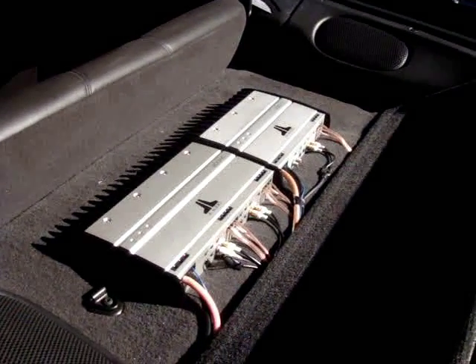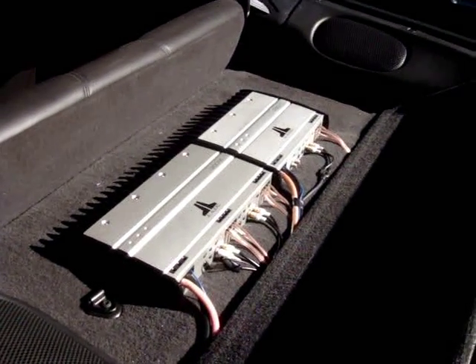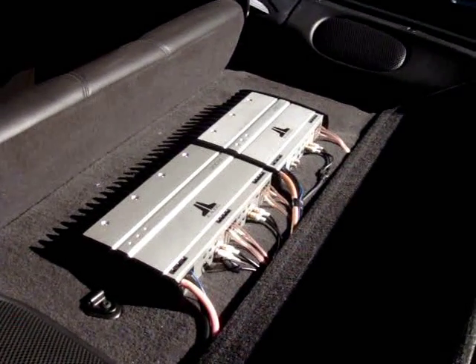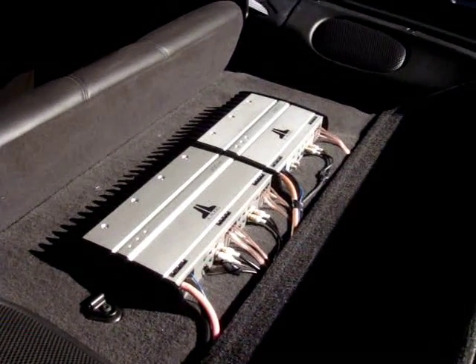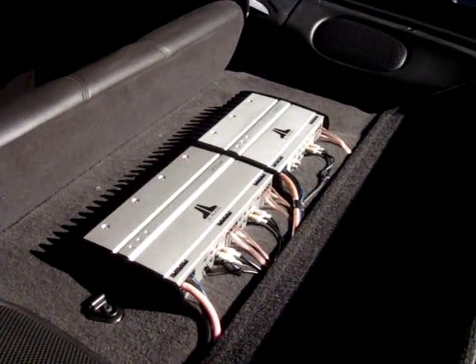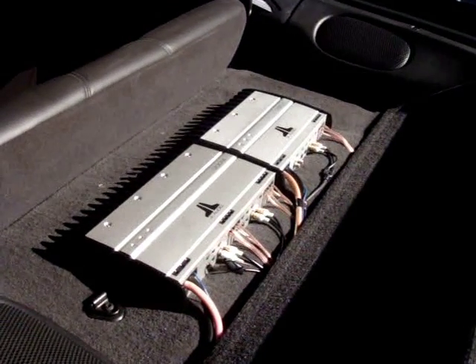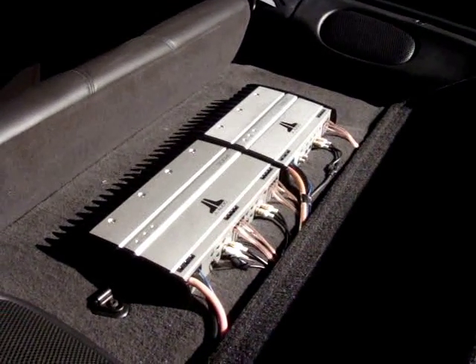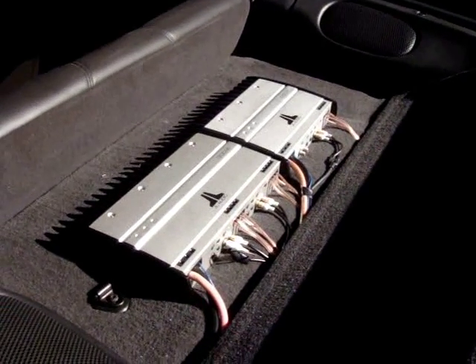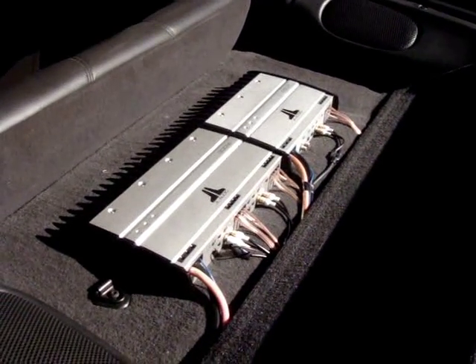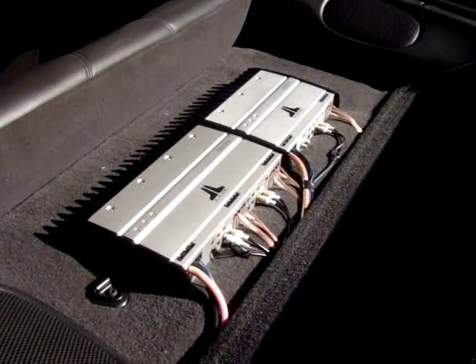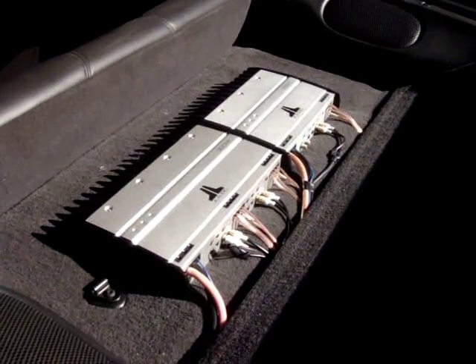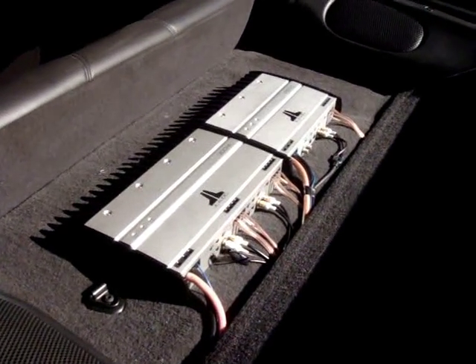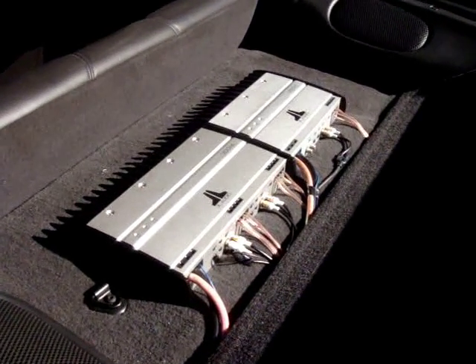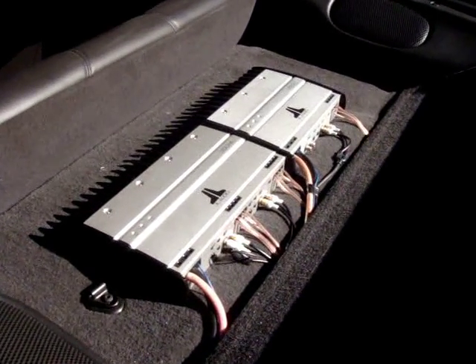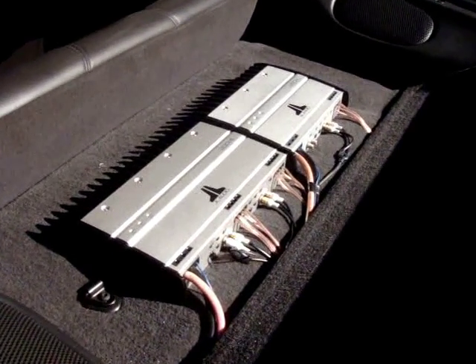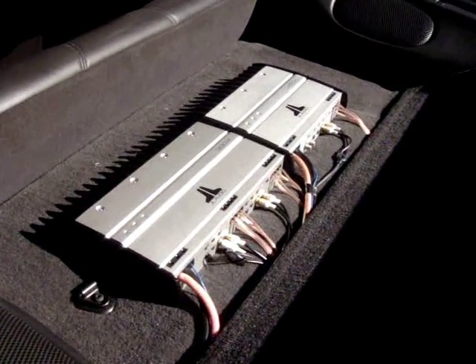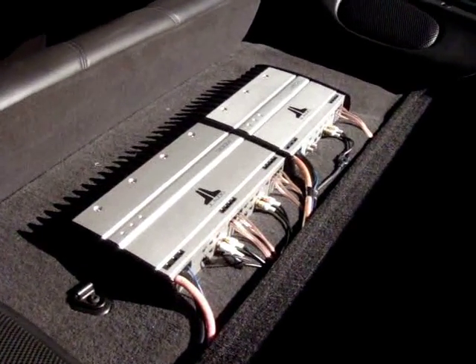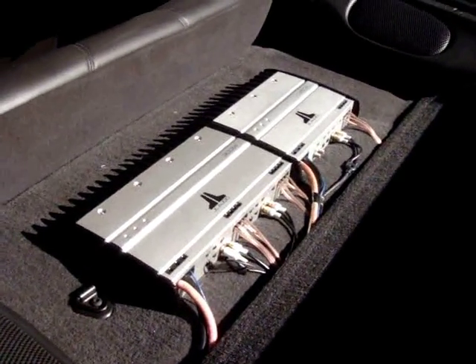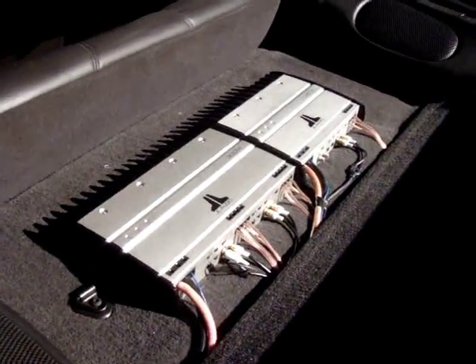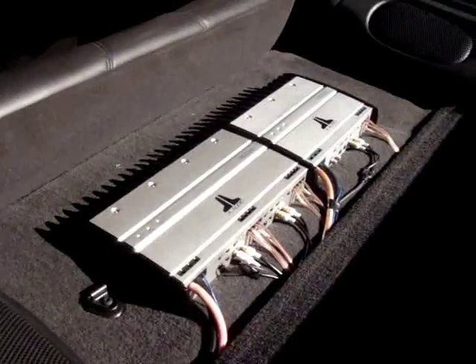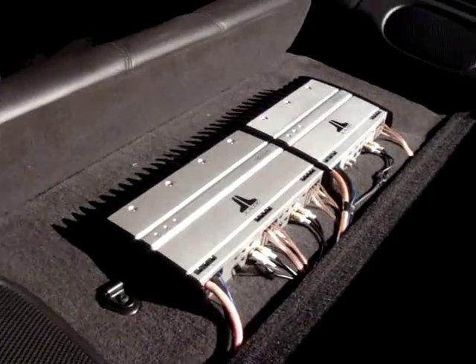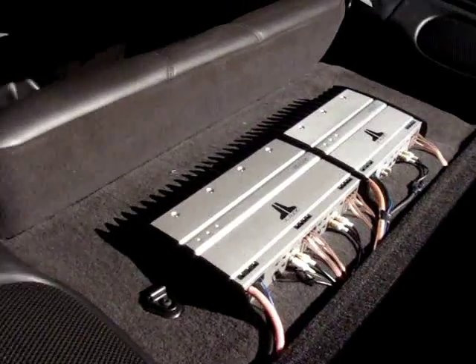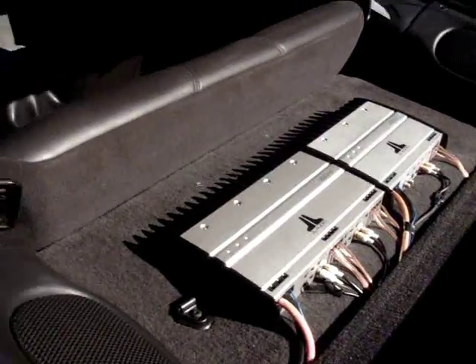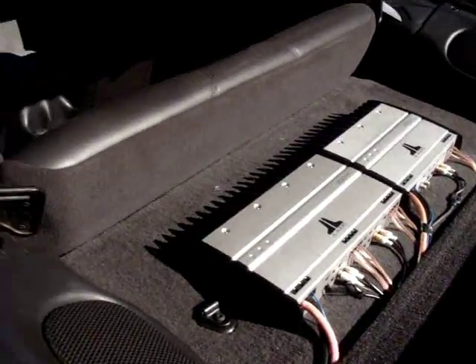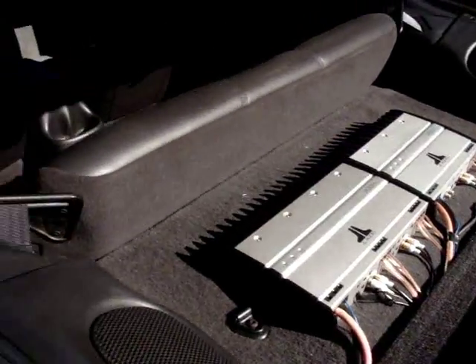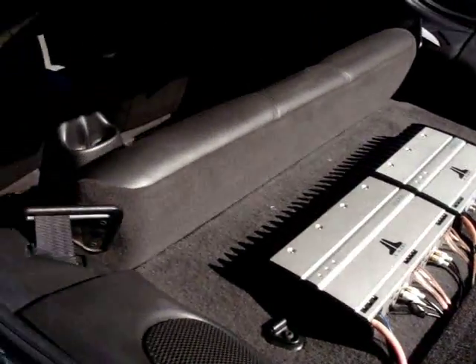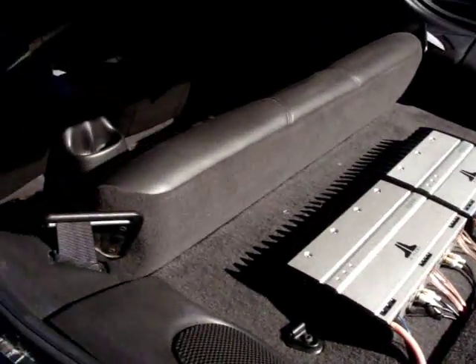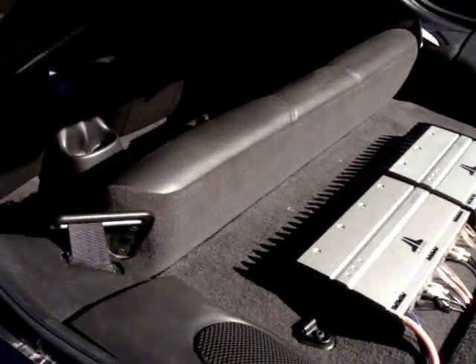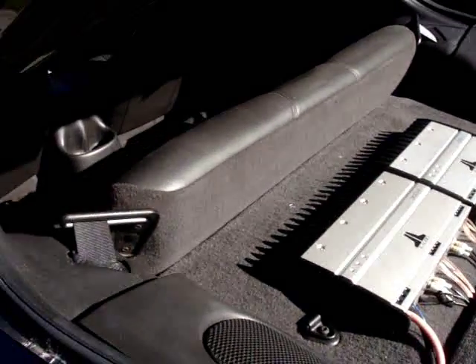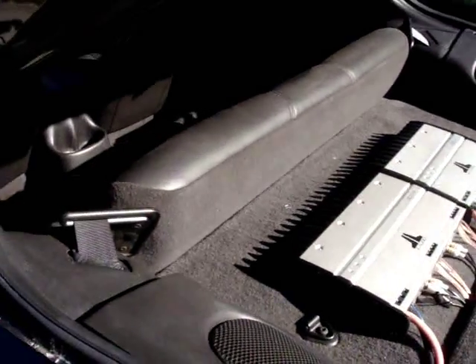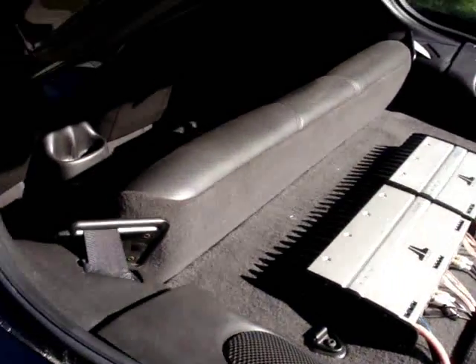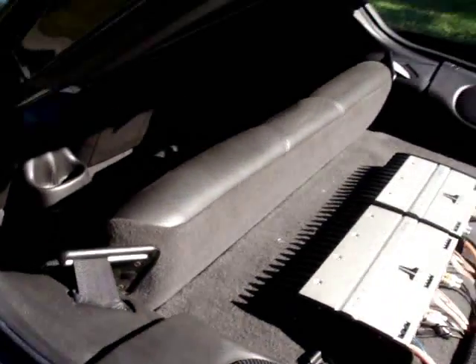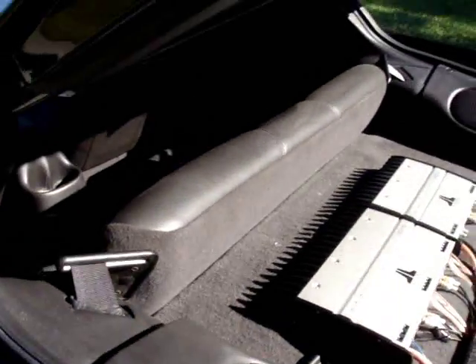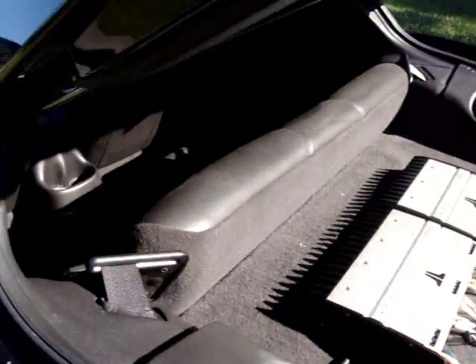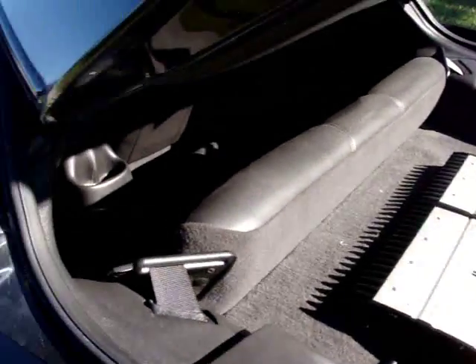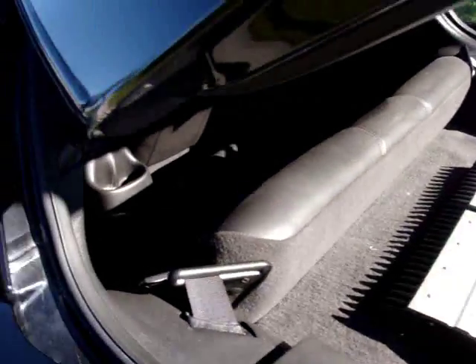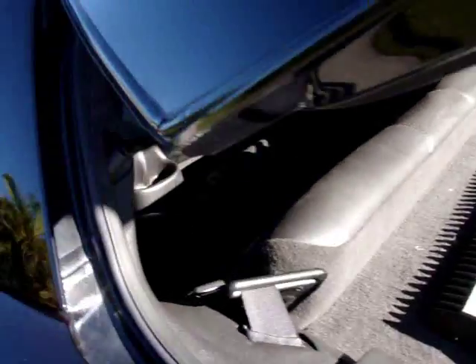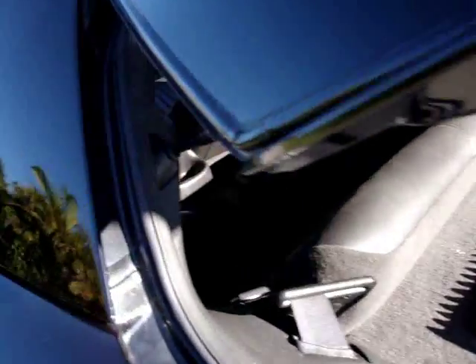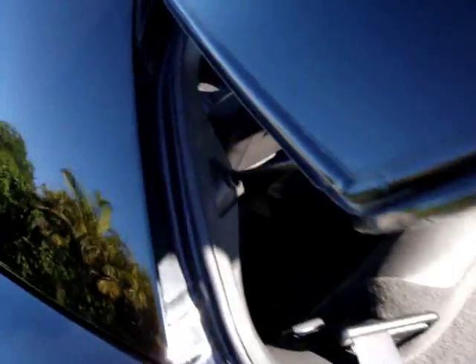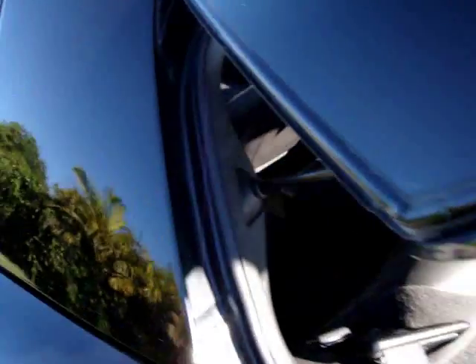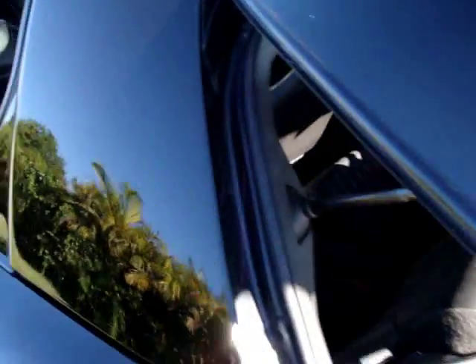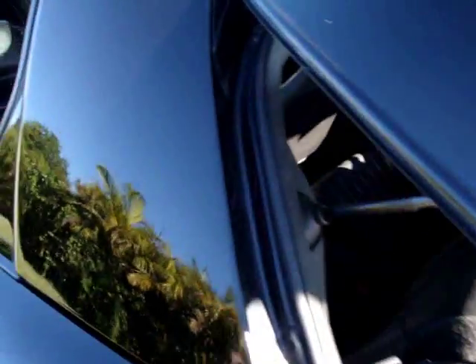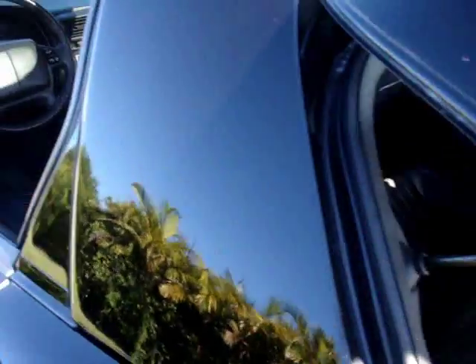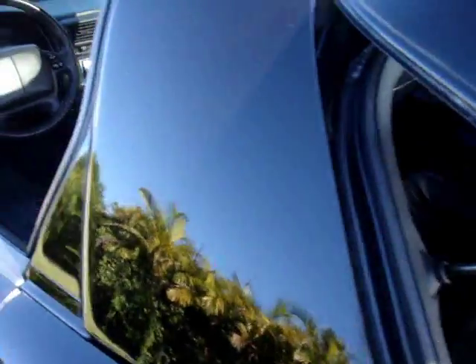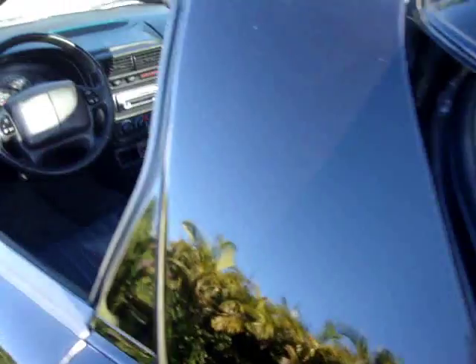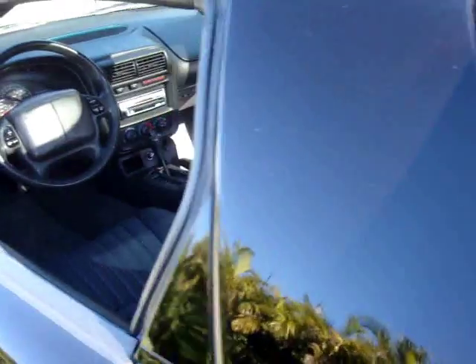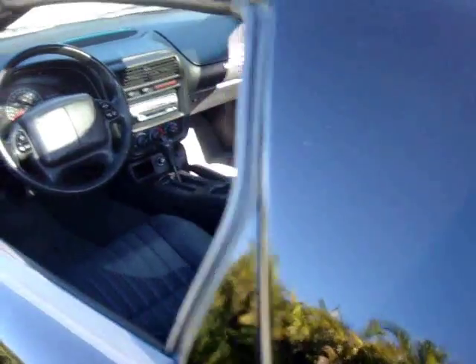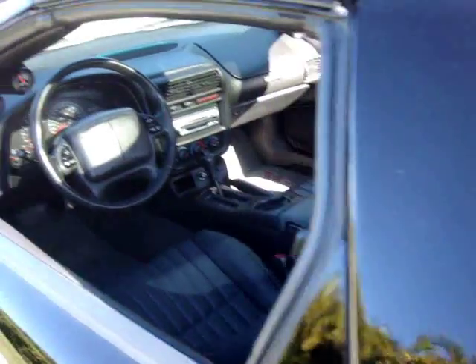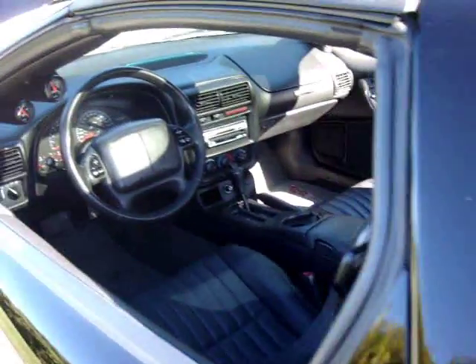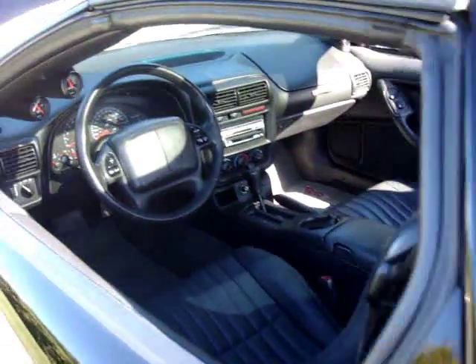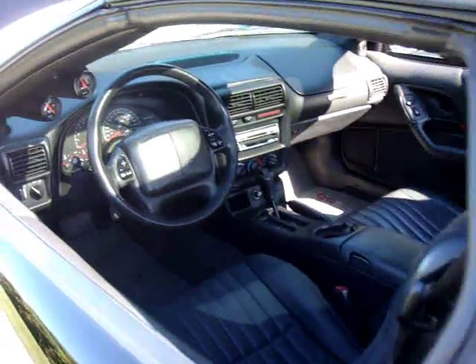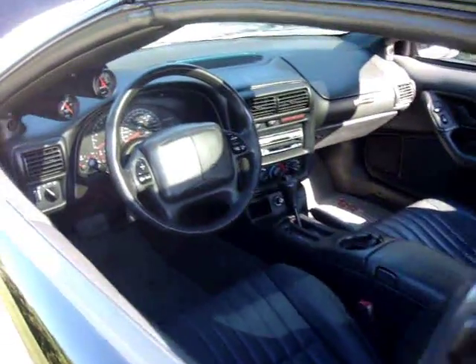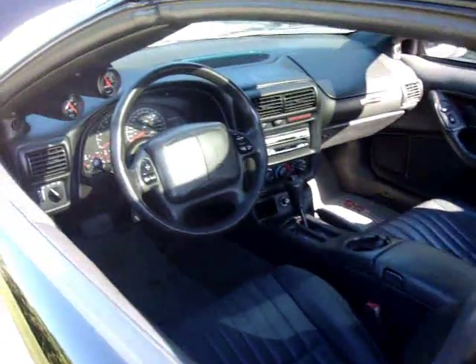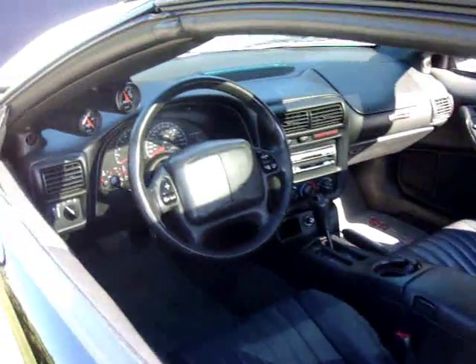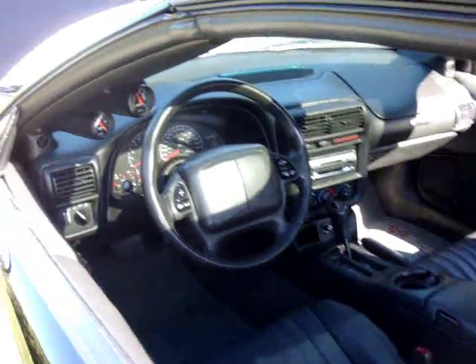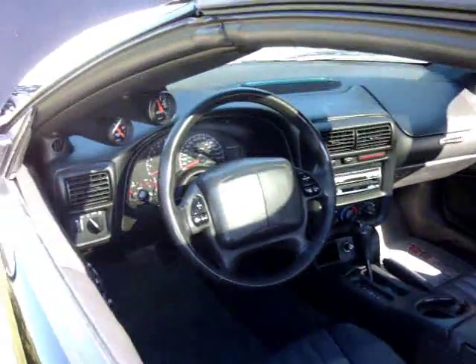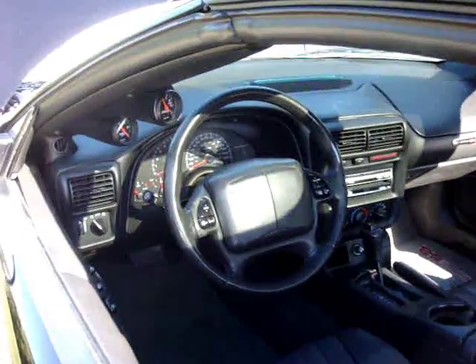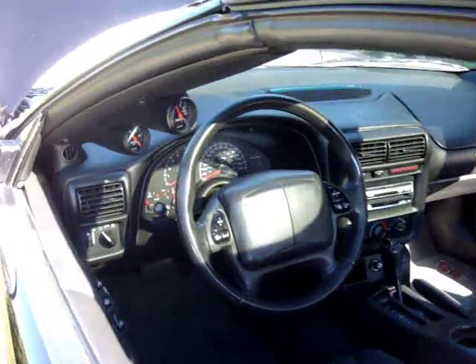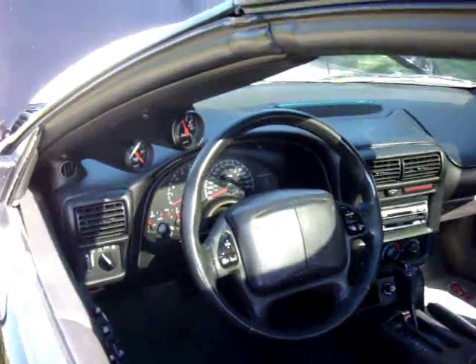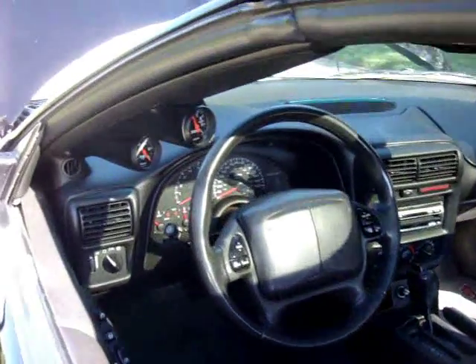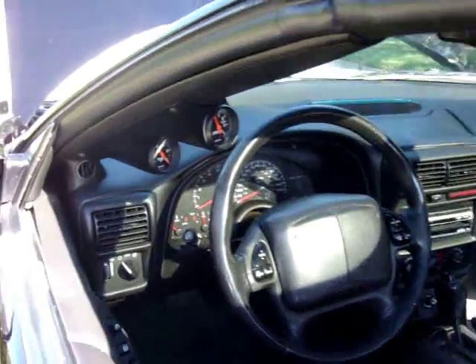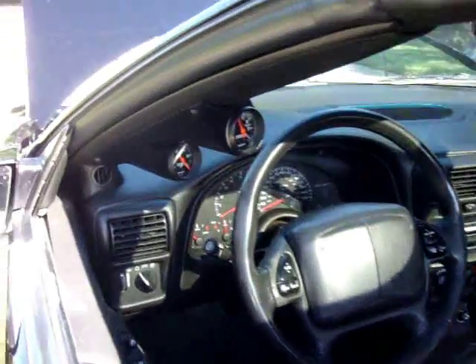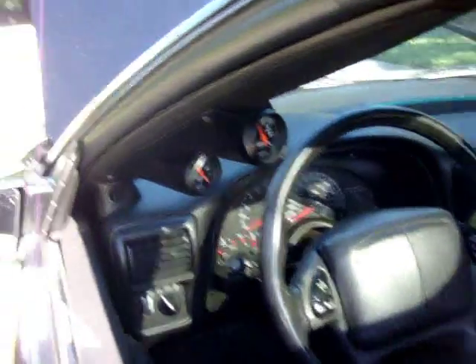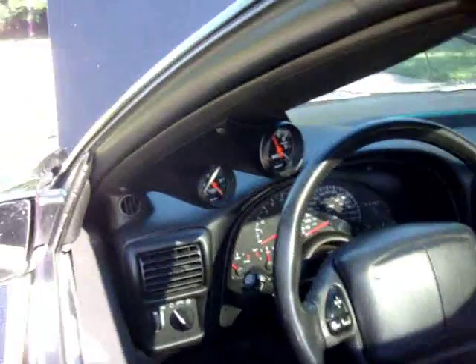Full JBL sound system, full leather interior, boost gauge and fuel pressure gauge.